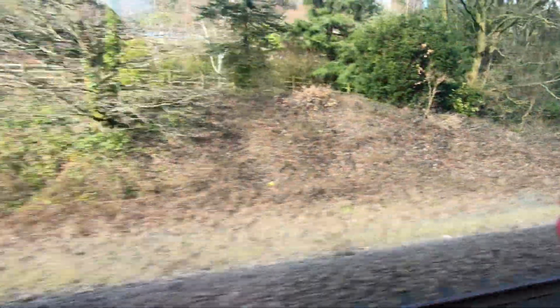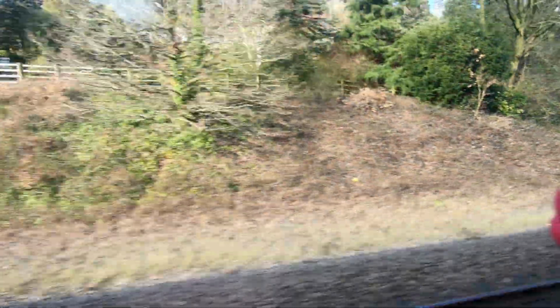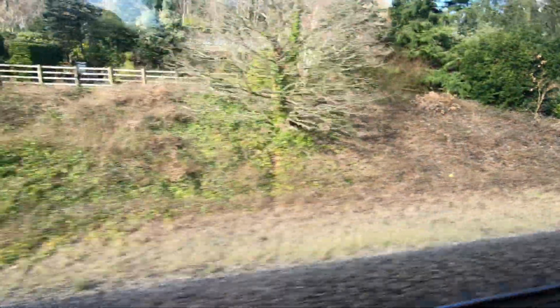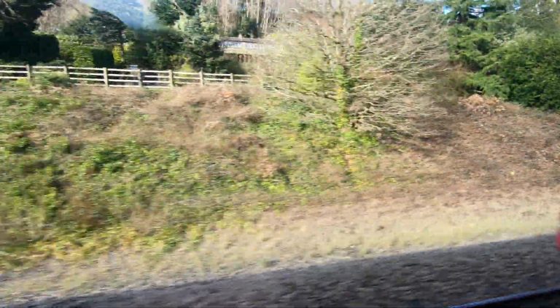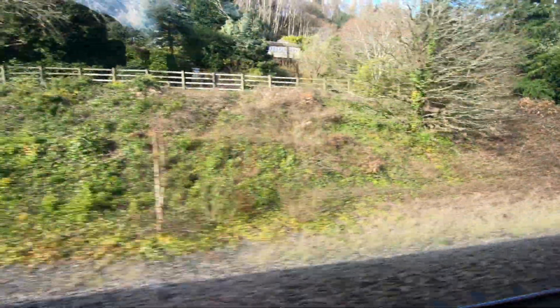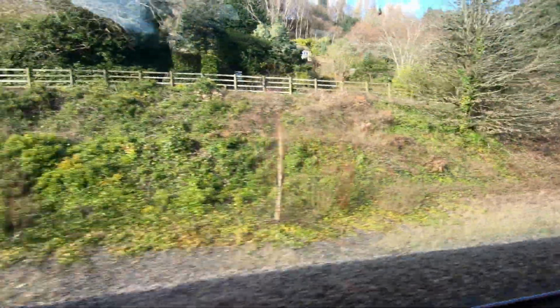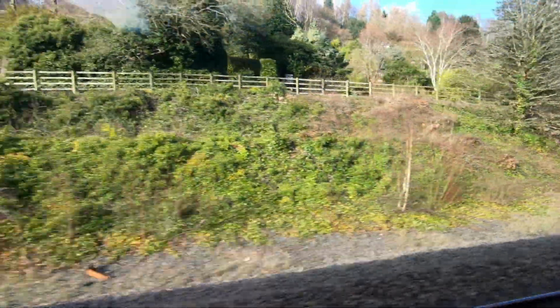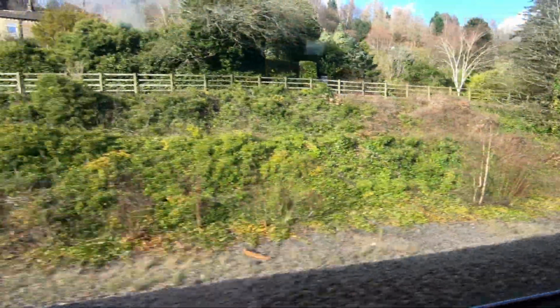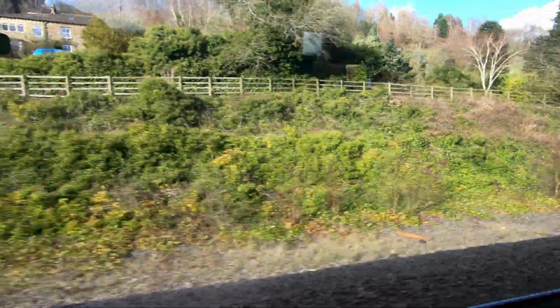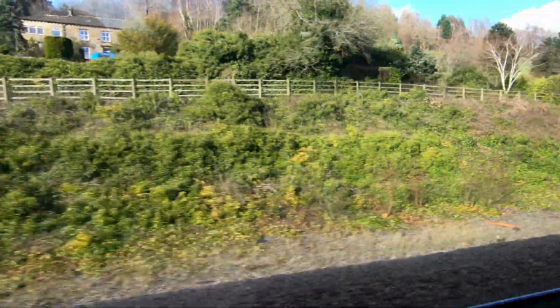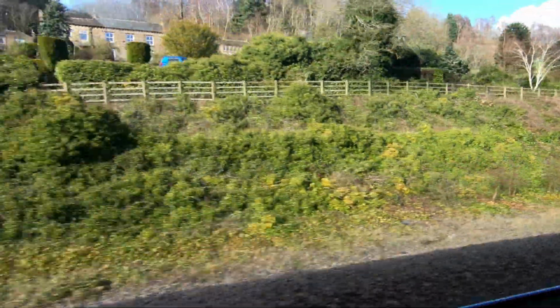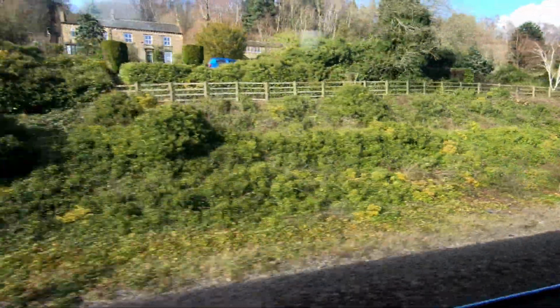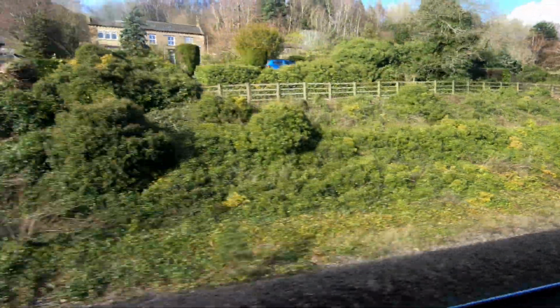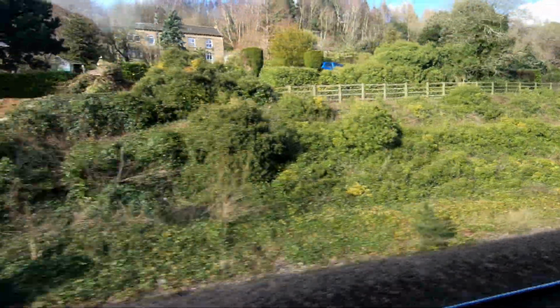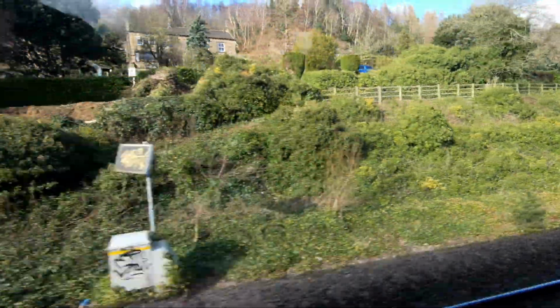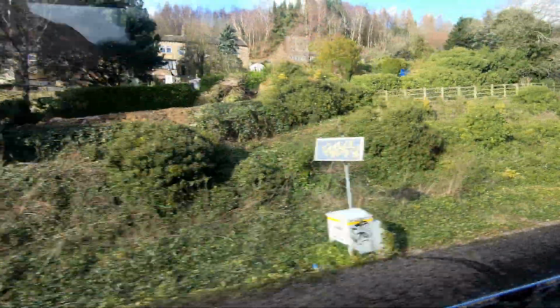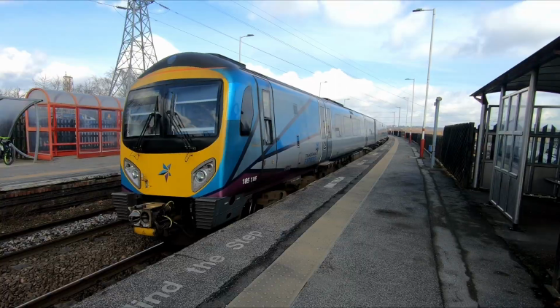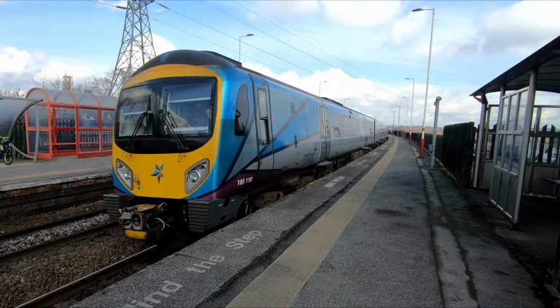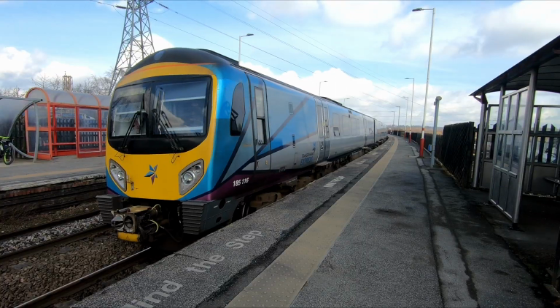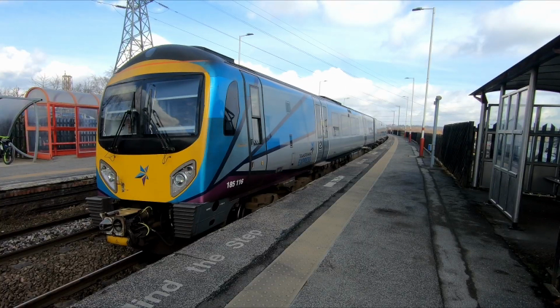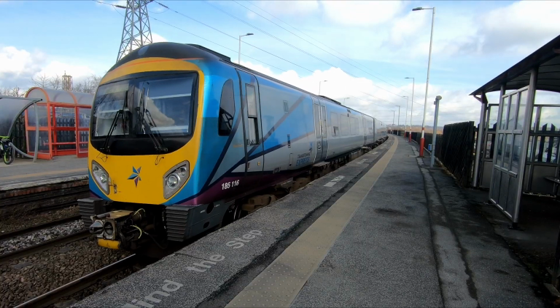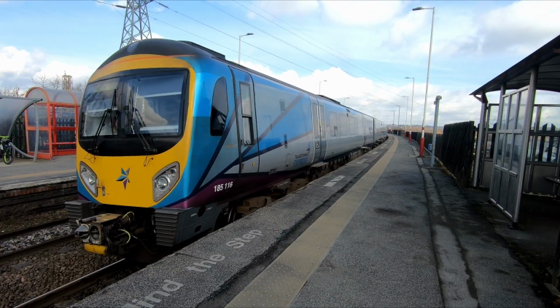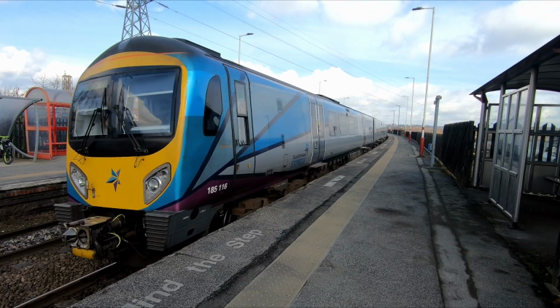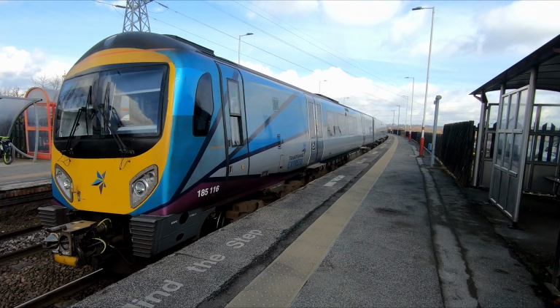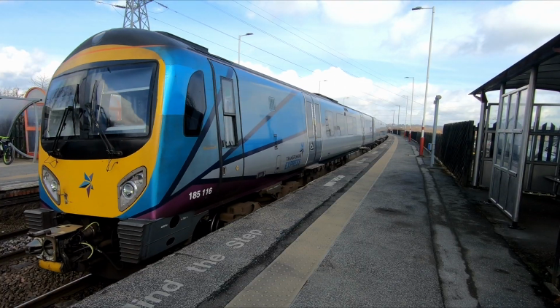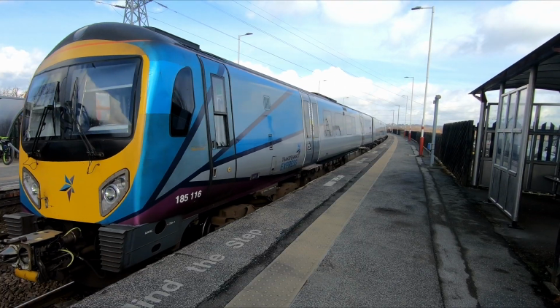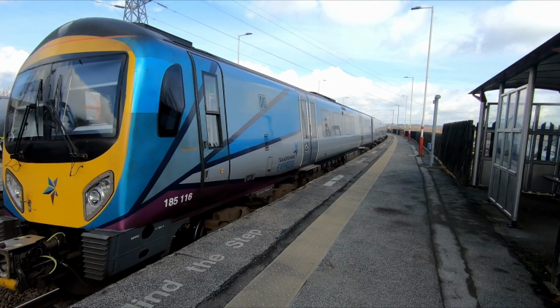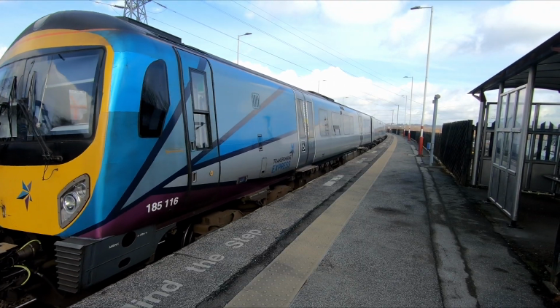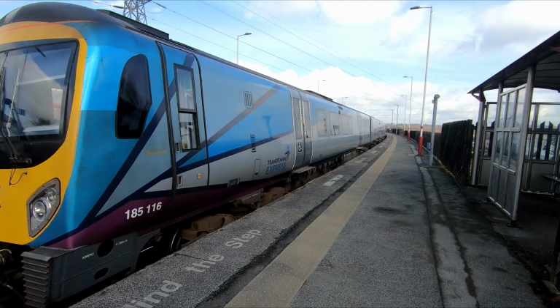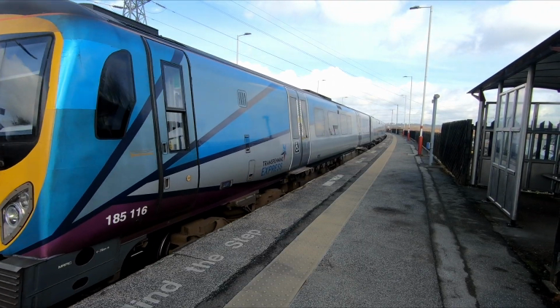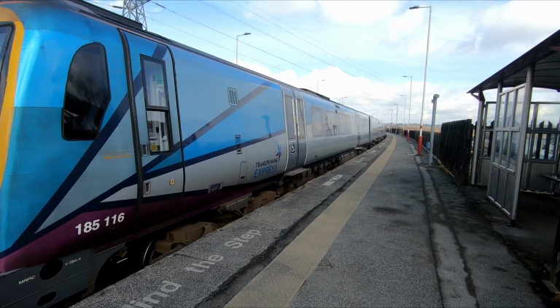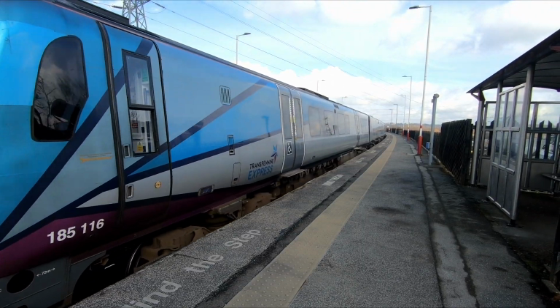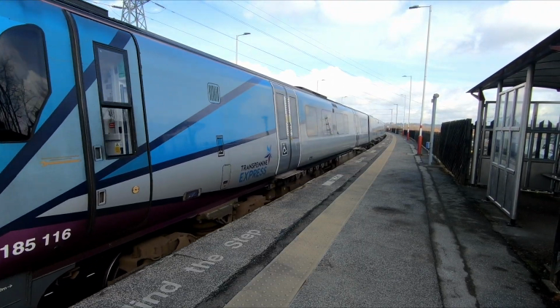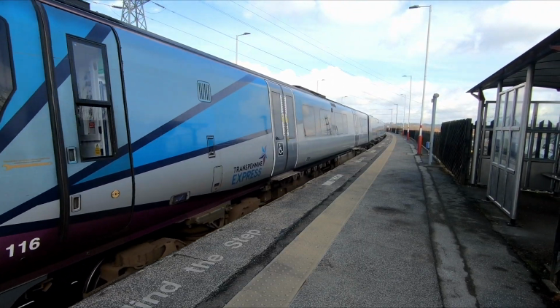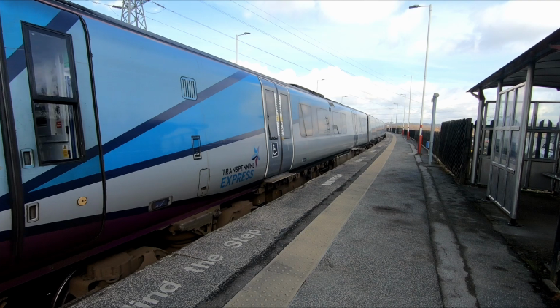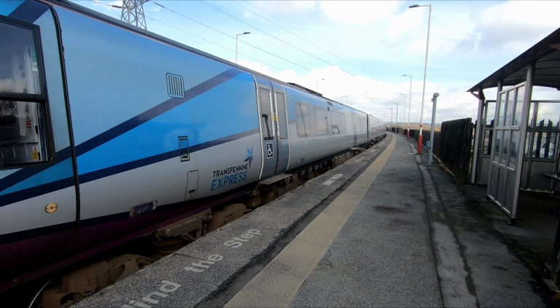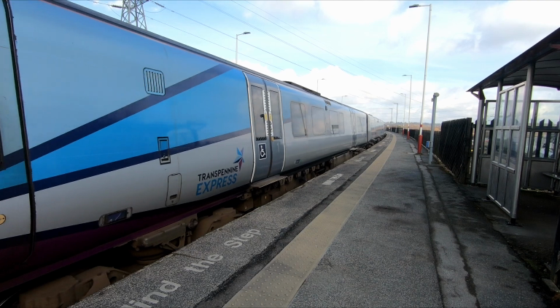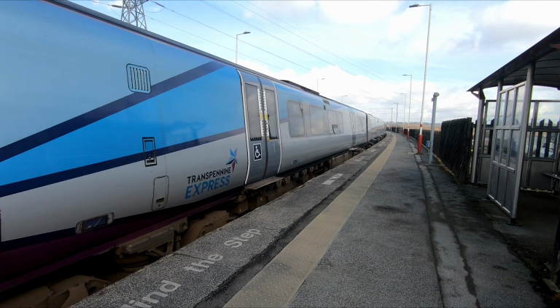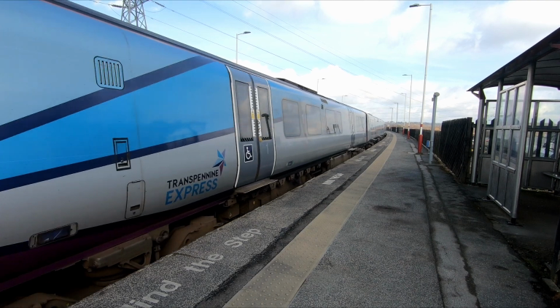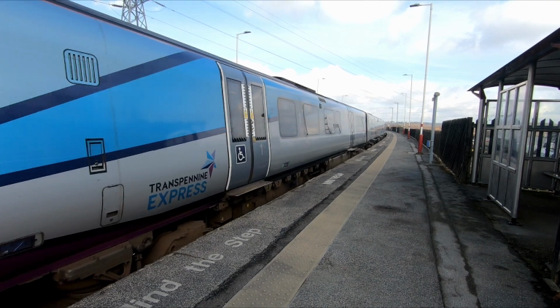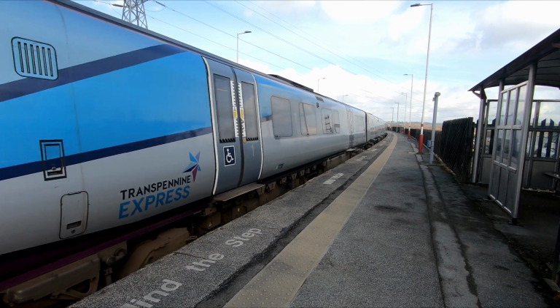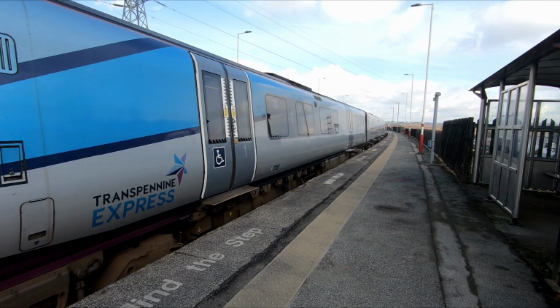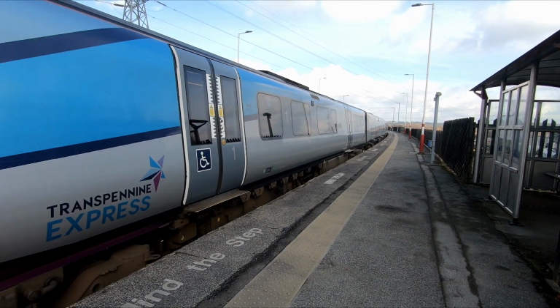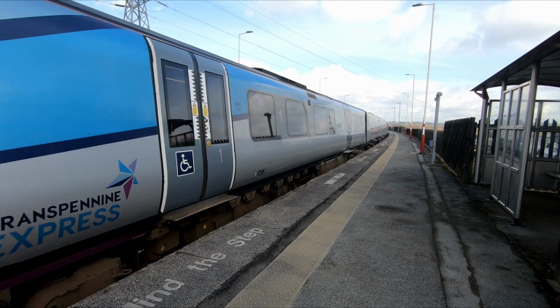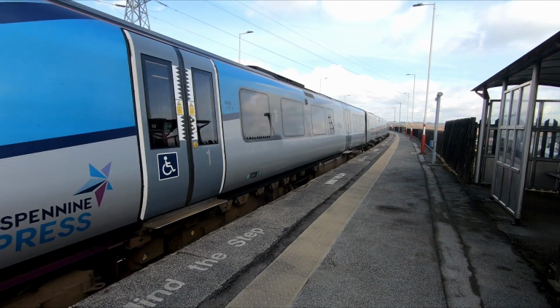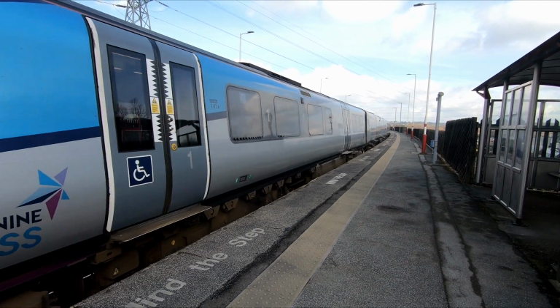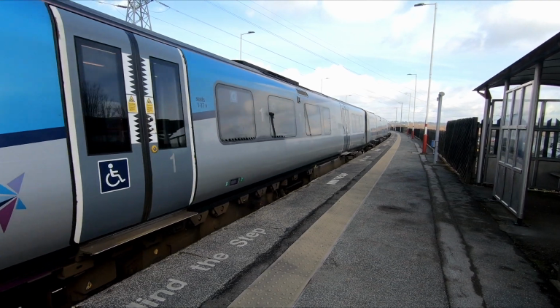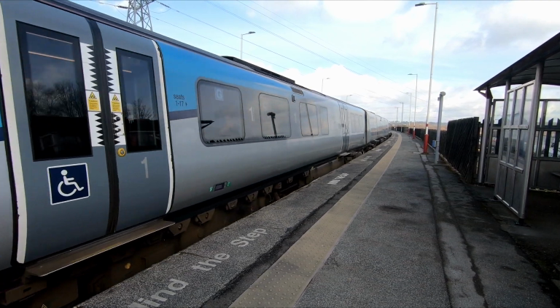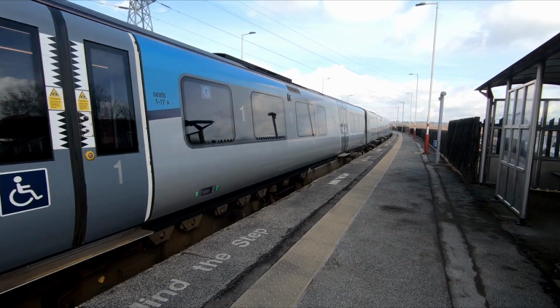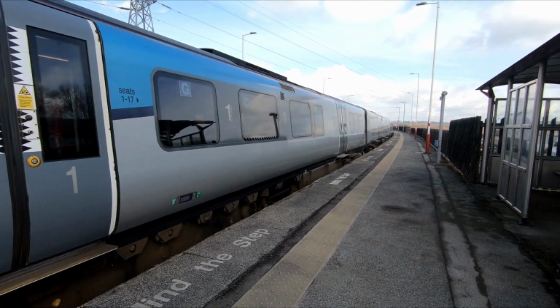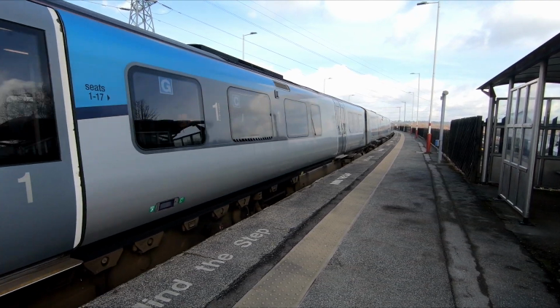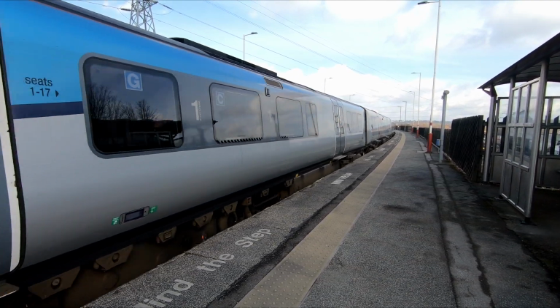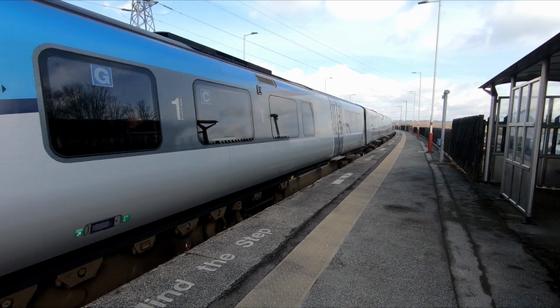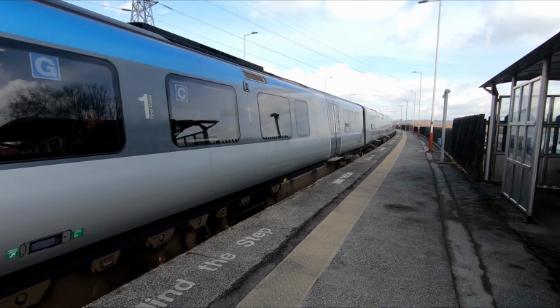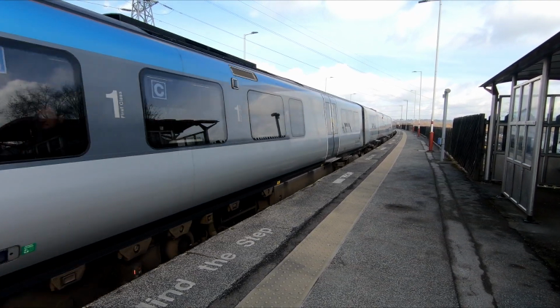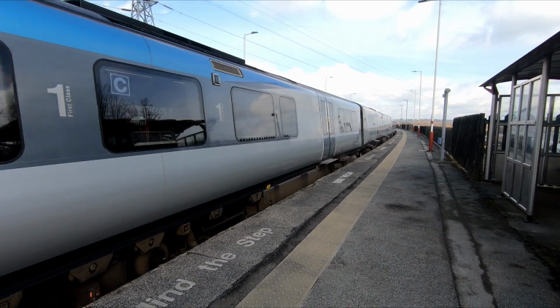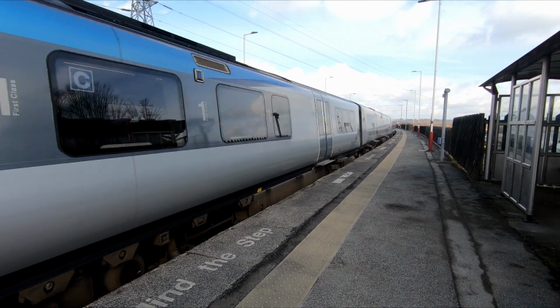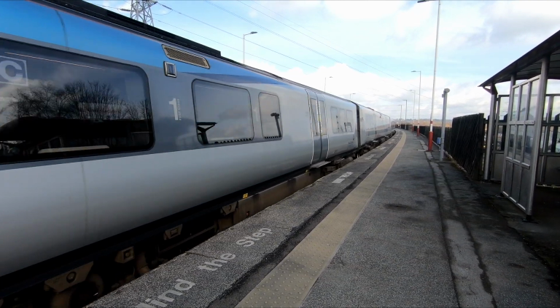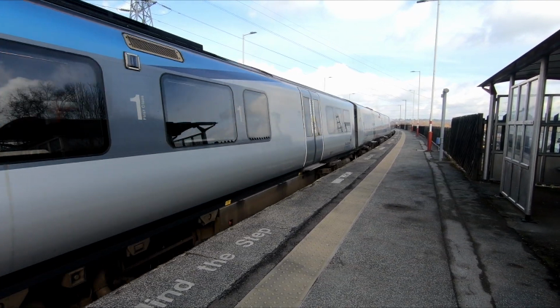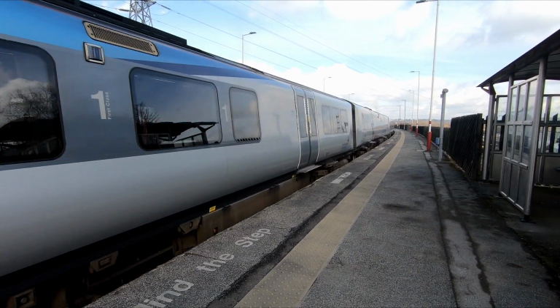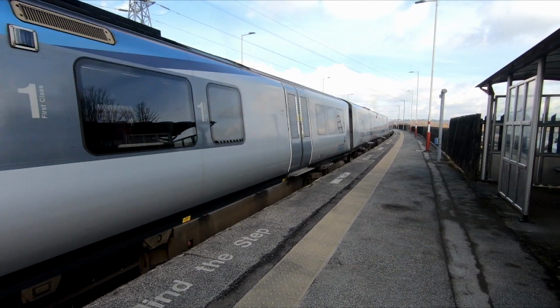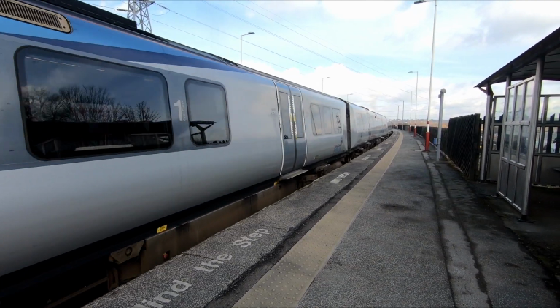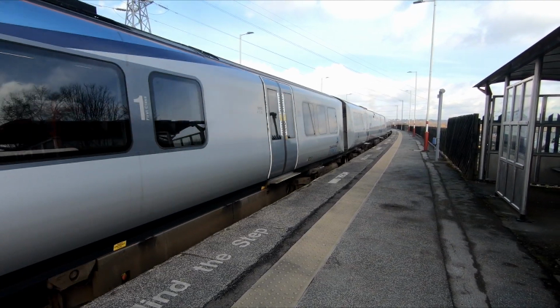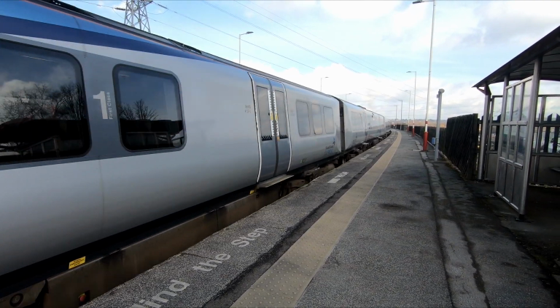The bi-mode units are certainly quieter and more refined than the Class 185 diesel multiple units, which TPE also operates.